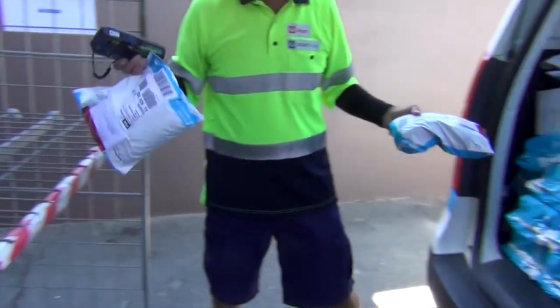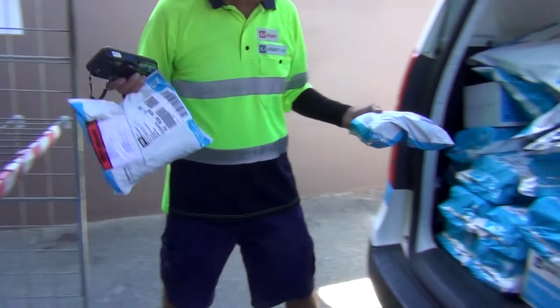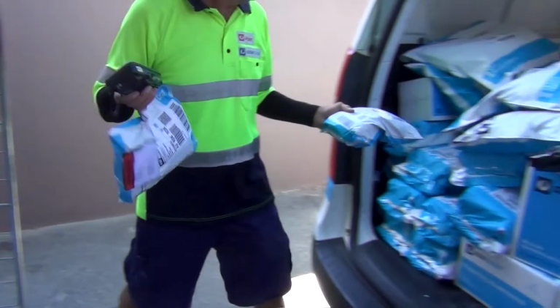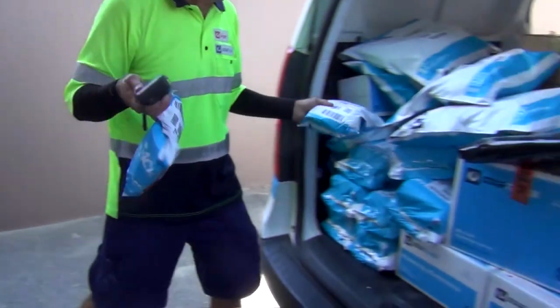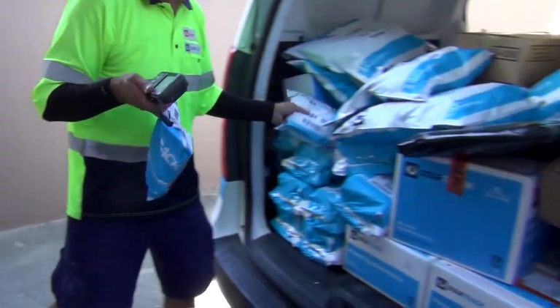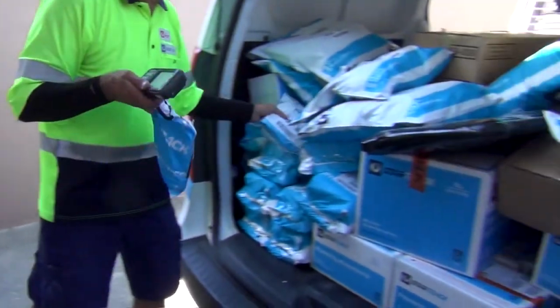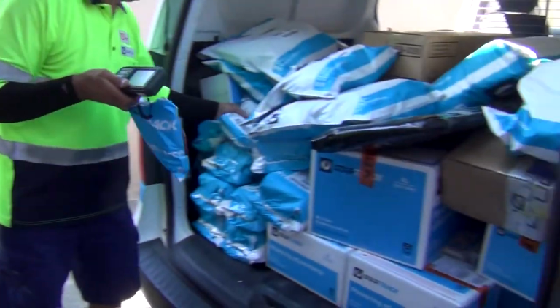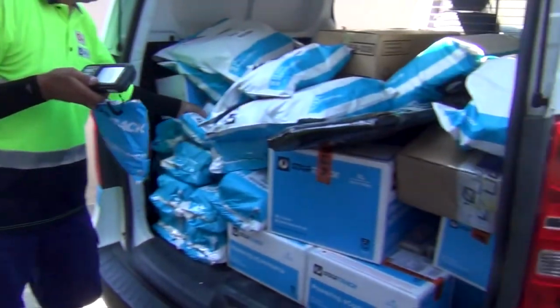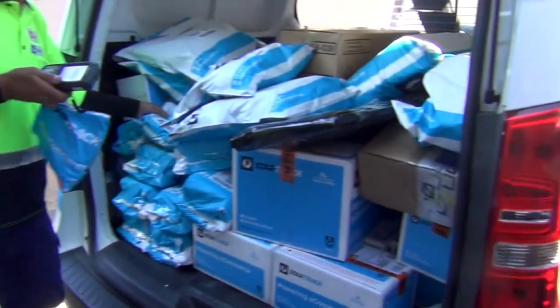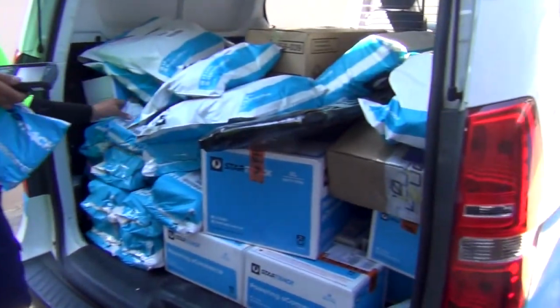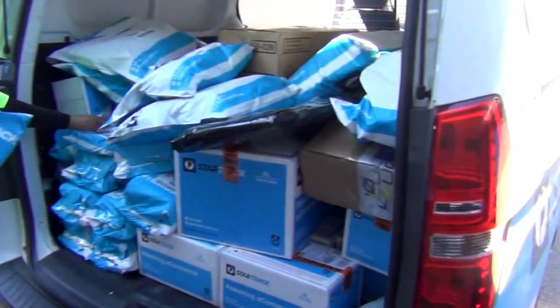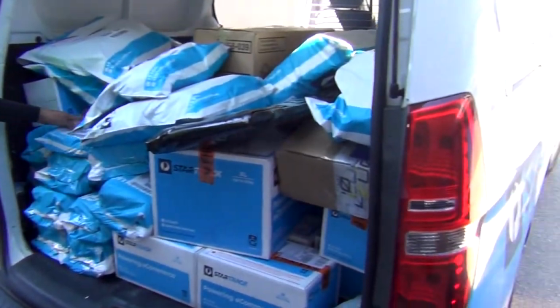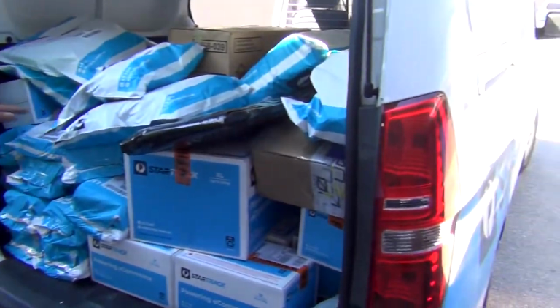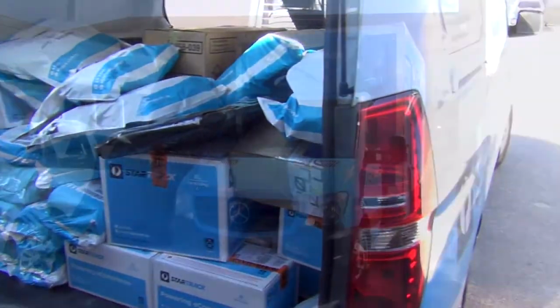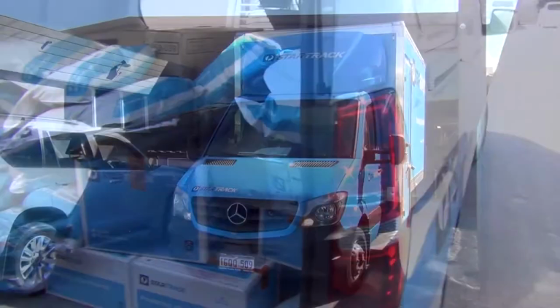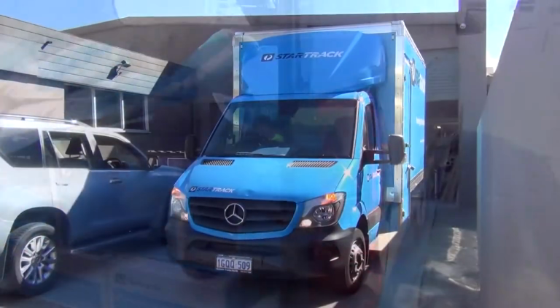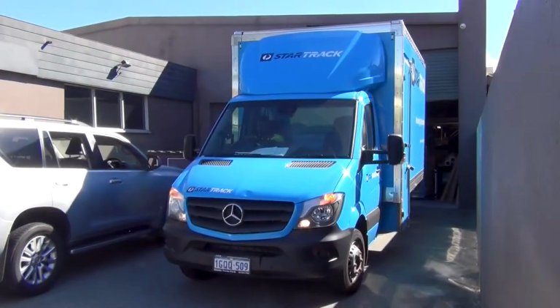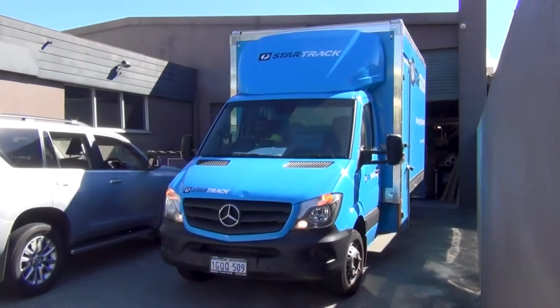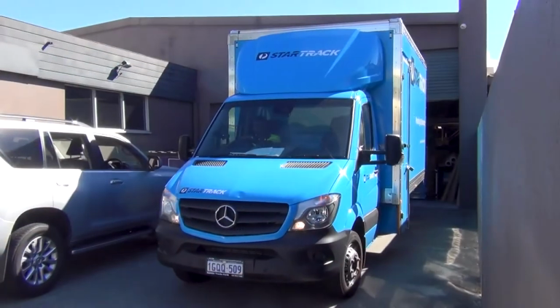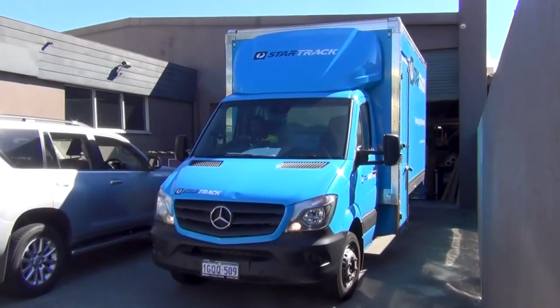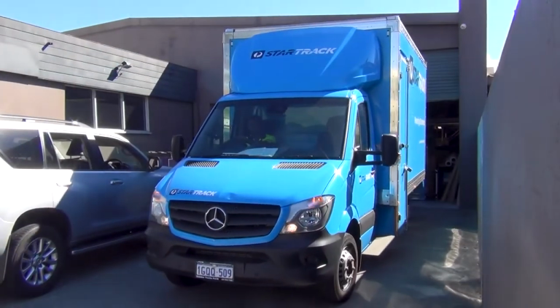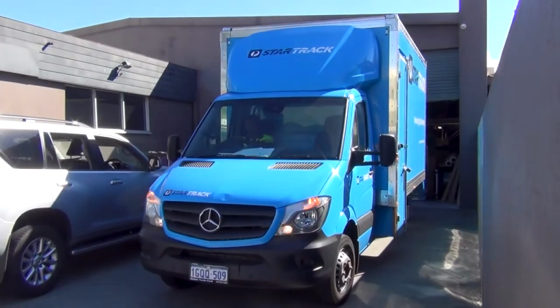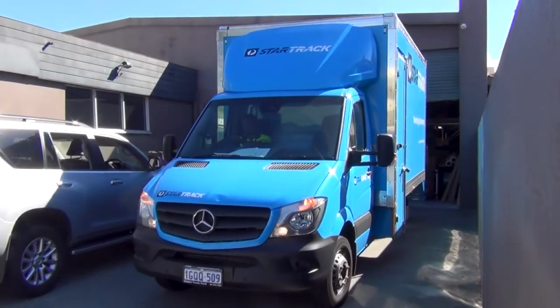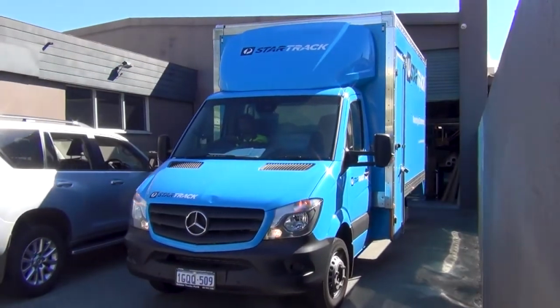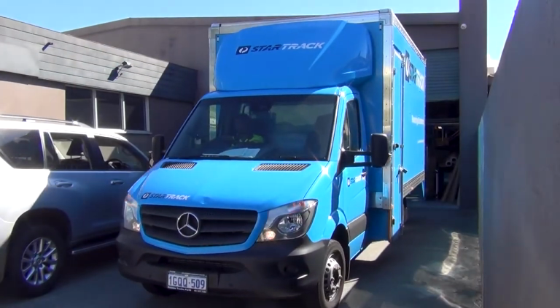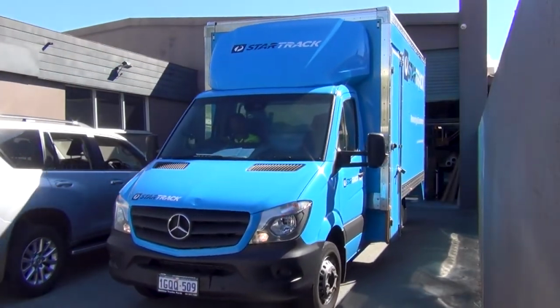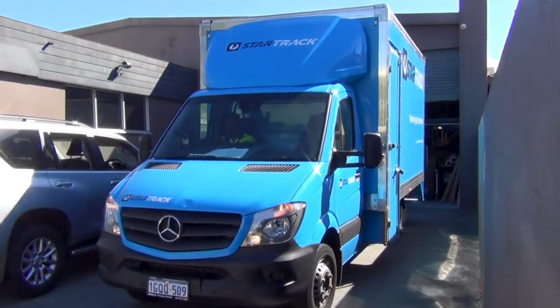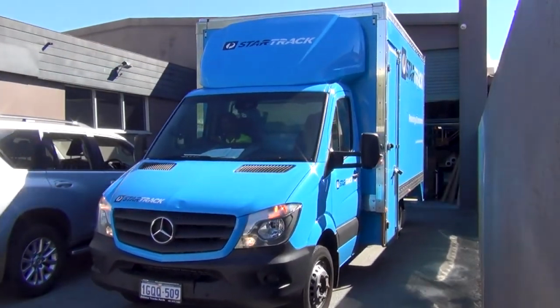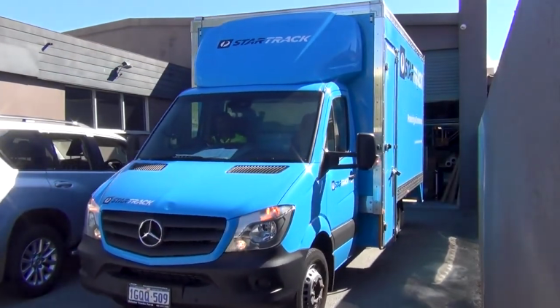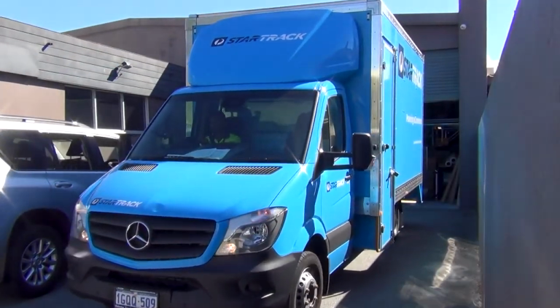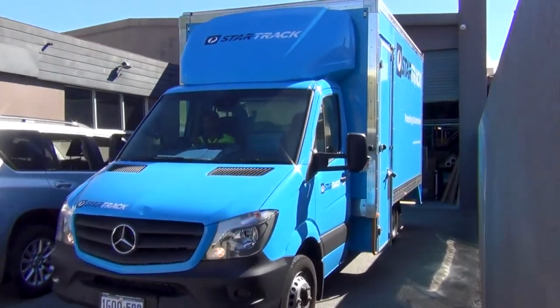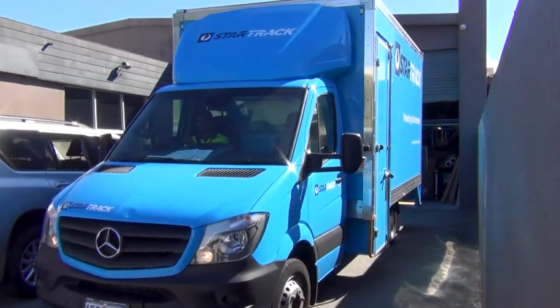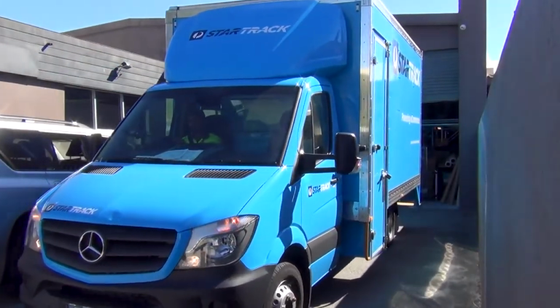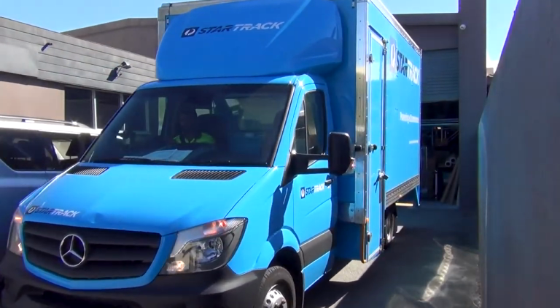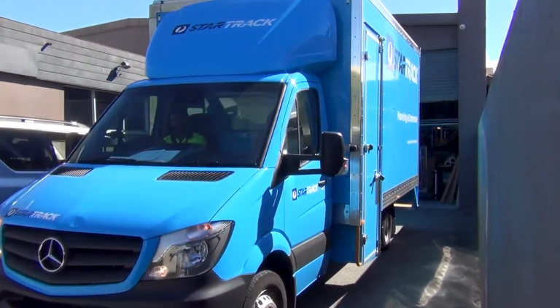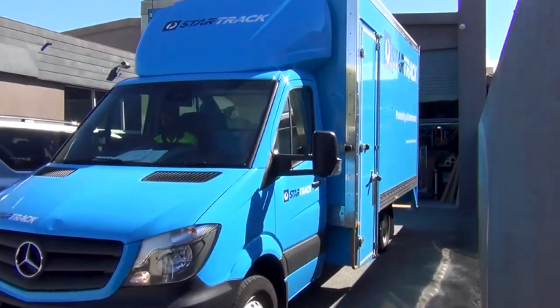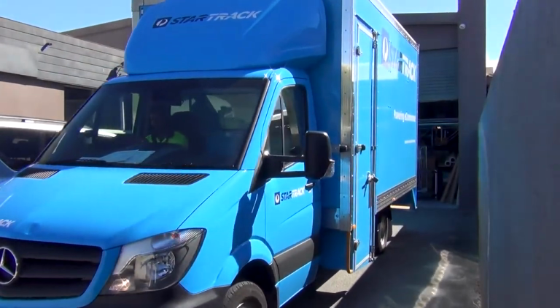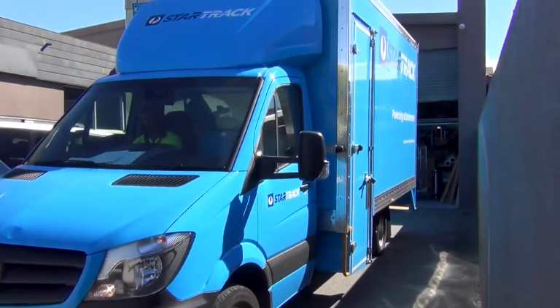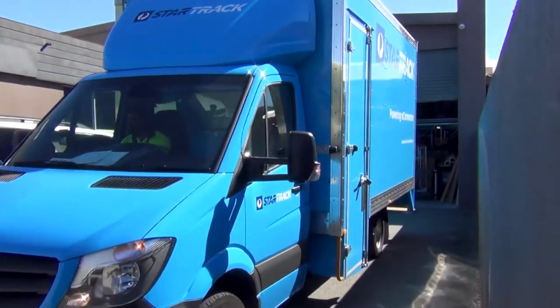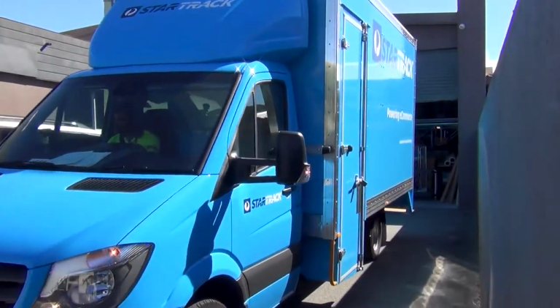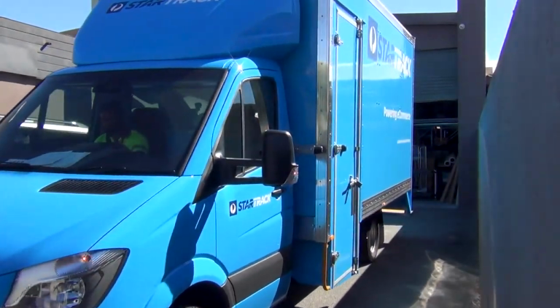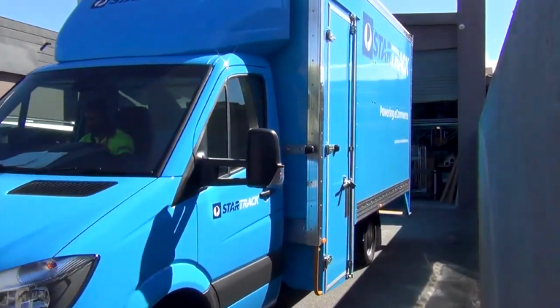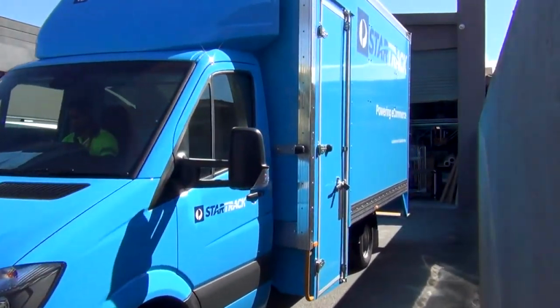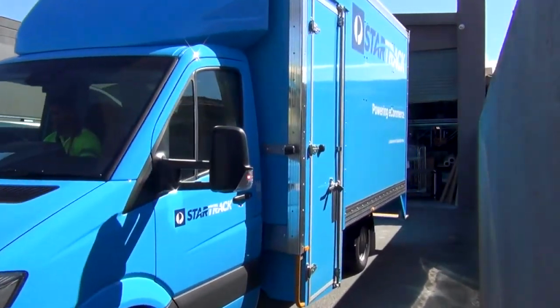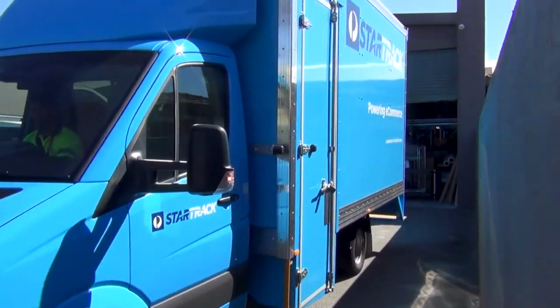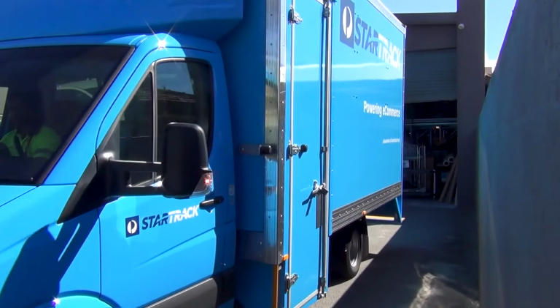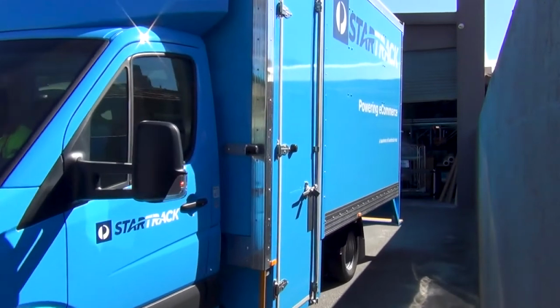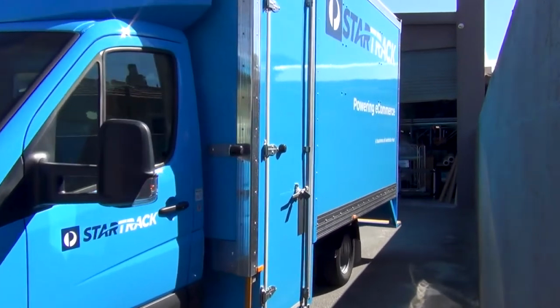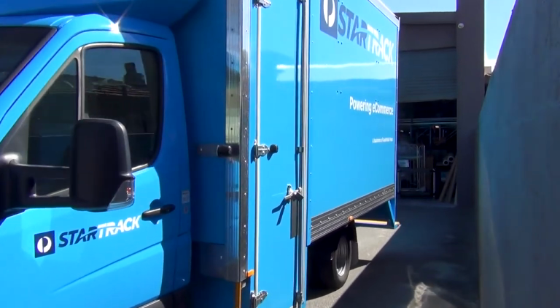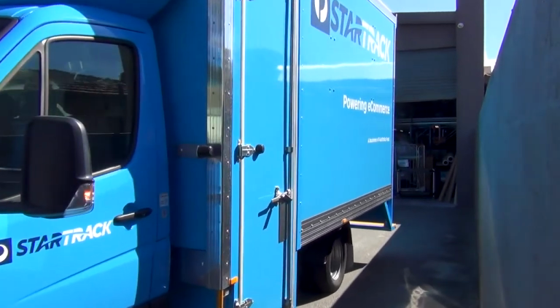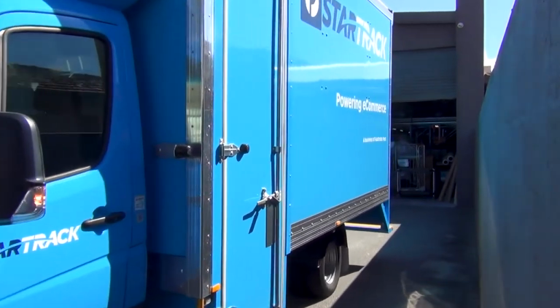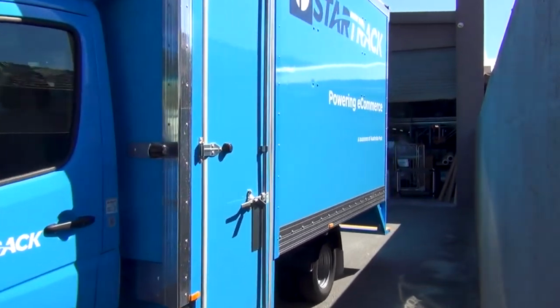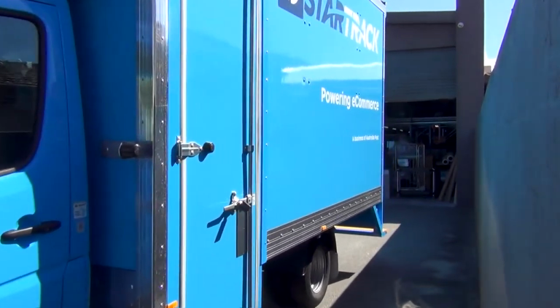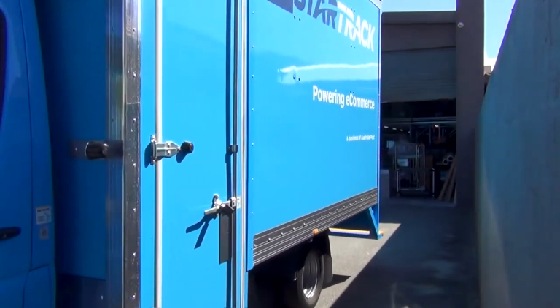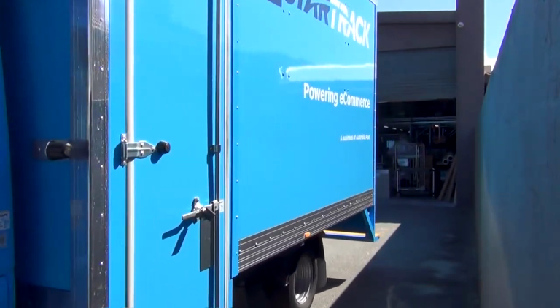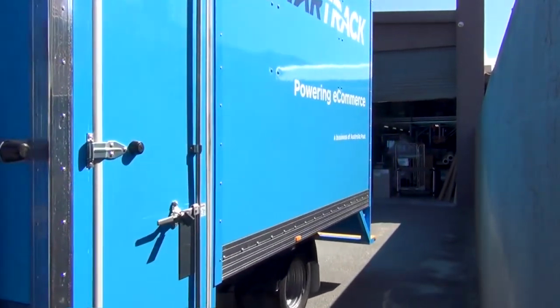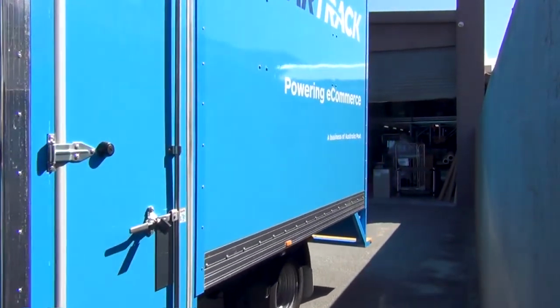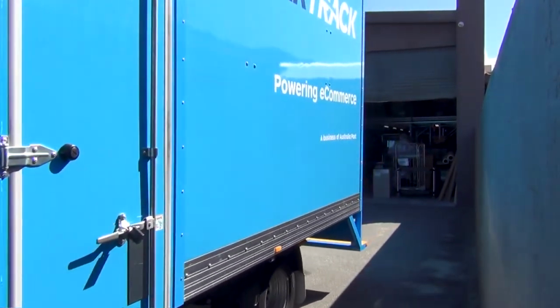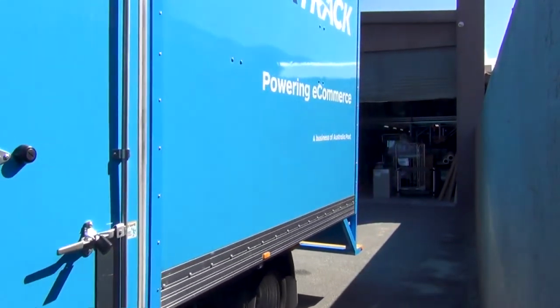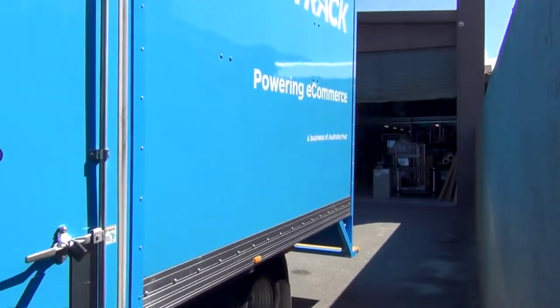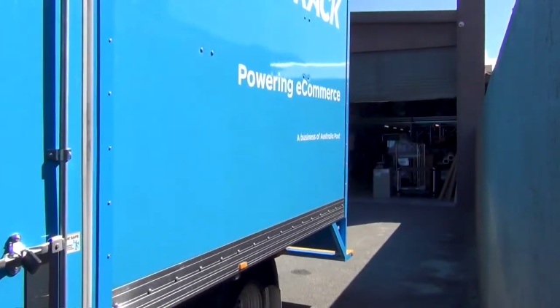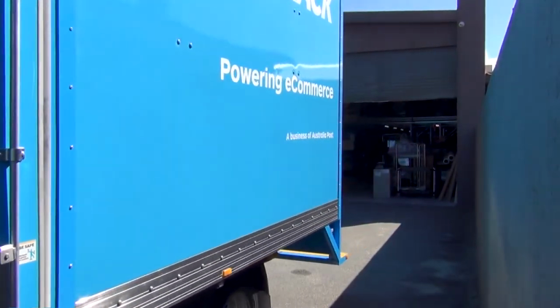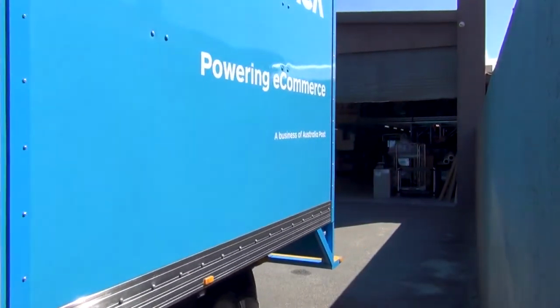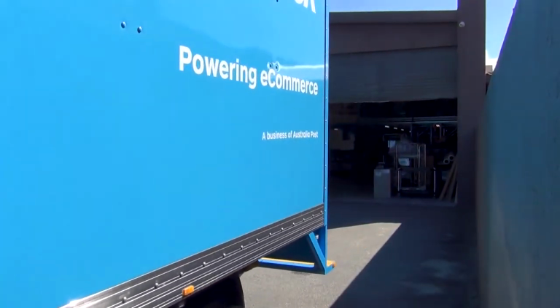After that, it's up to our courier to get the goods to you and, like all our deliveries, we get a signature on delivery.